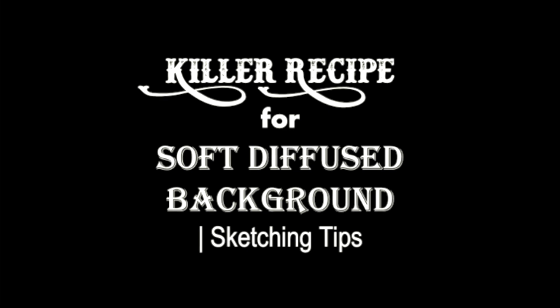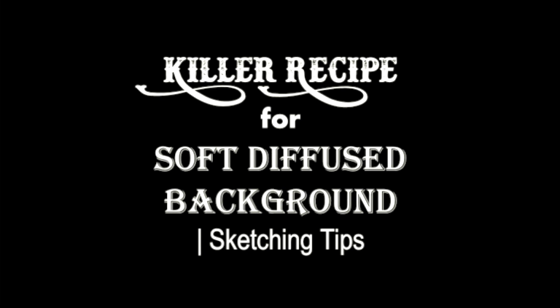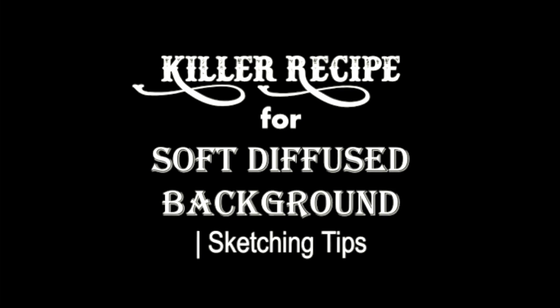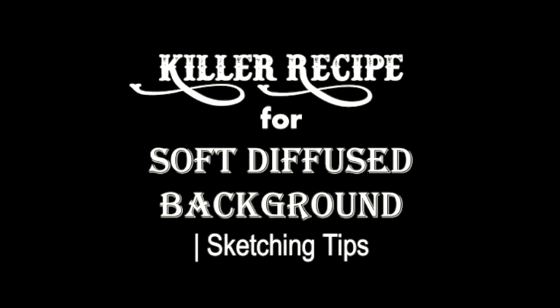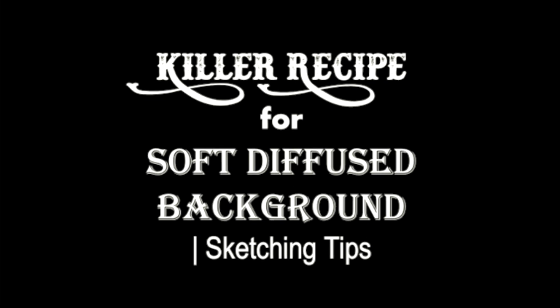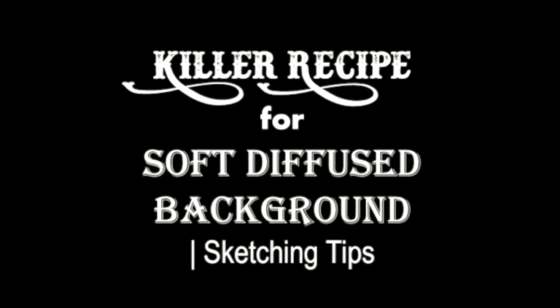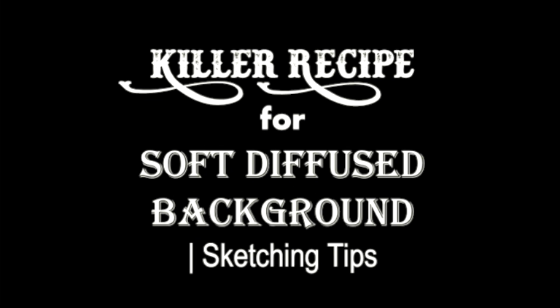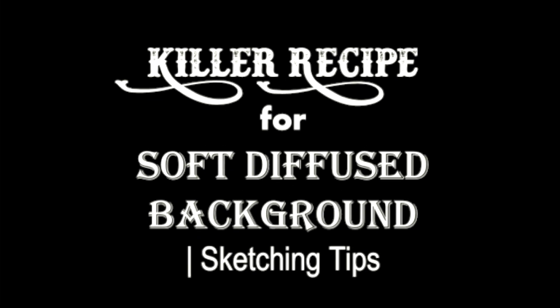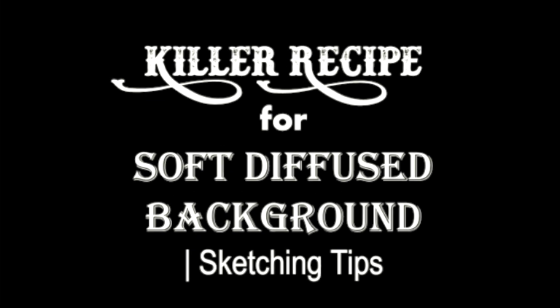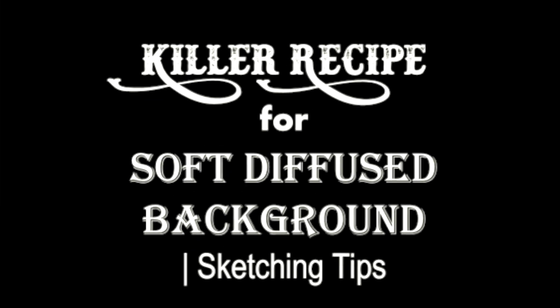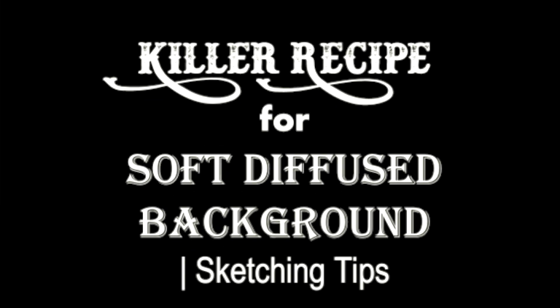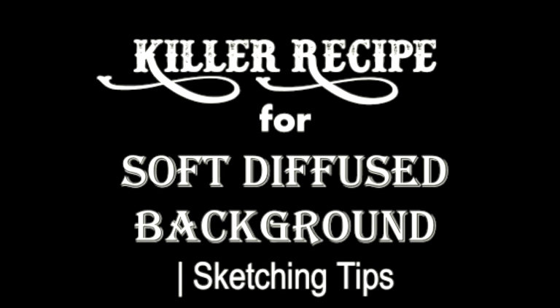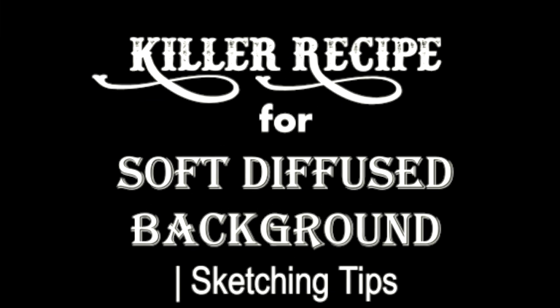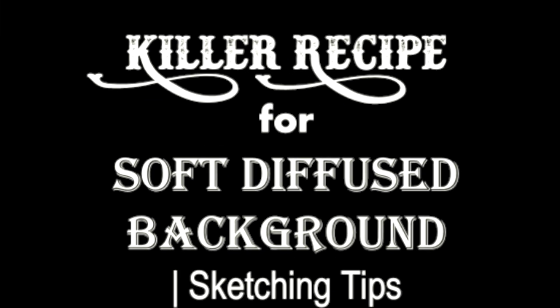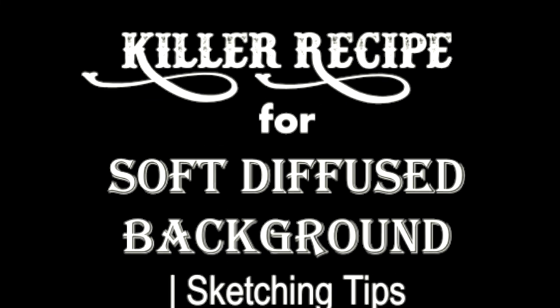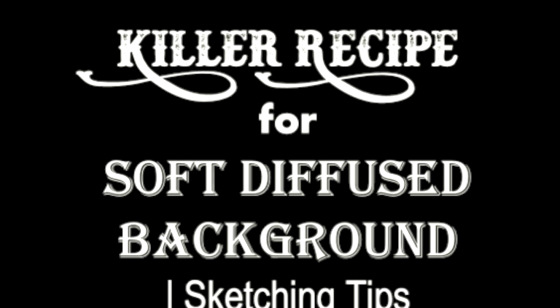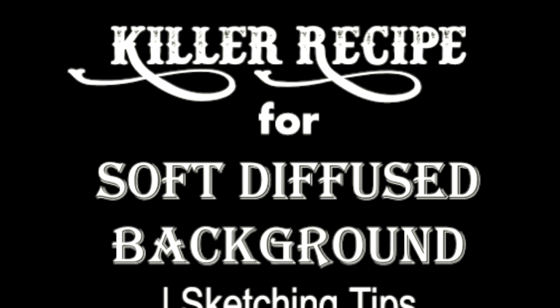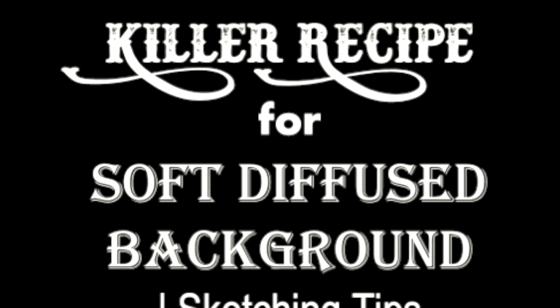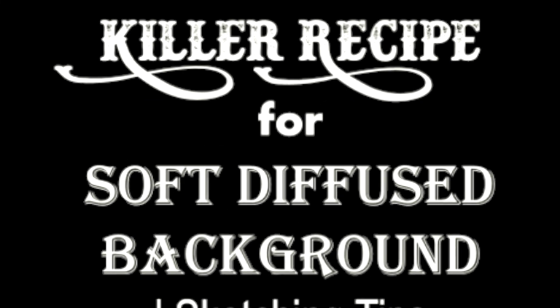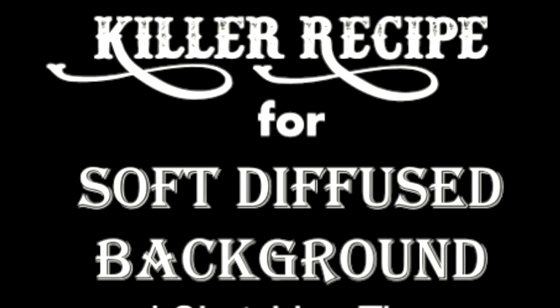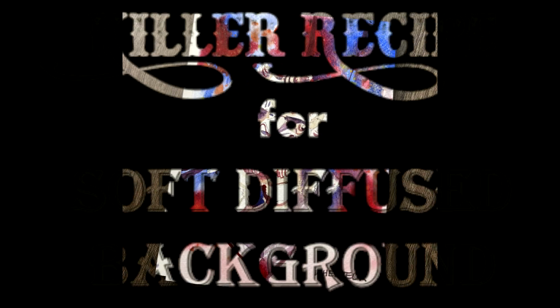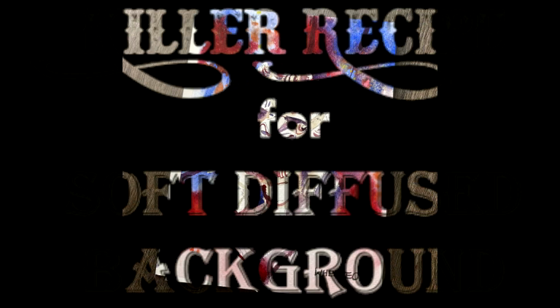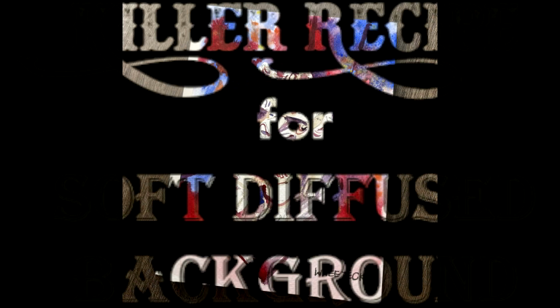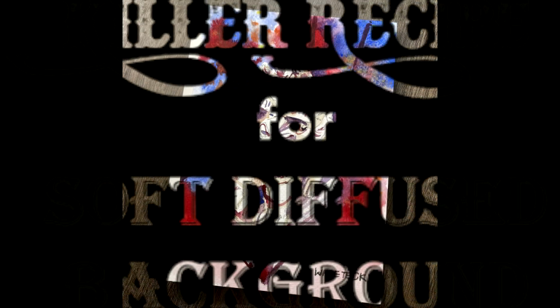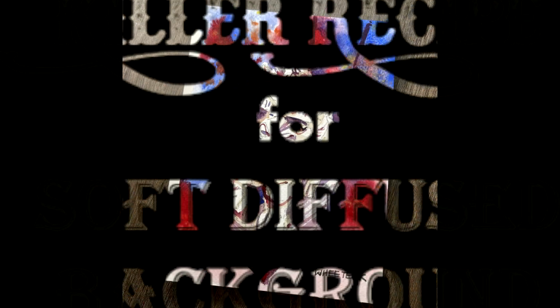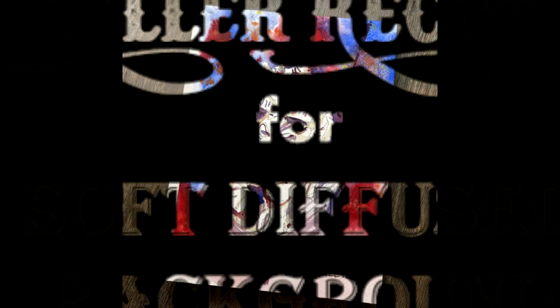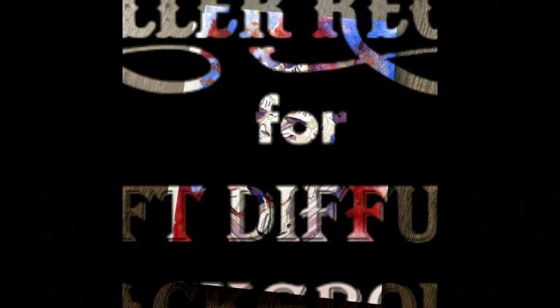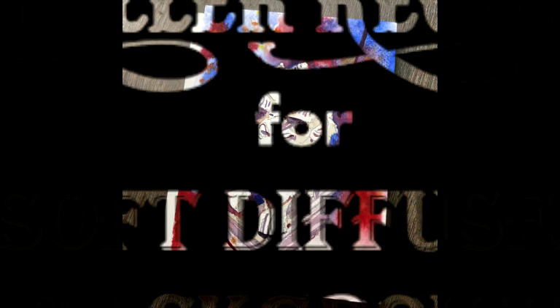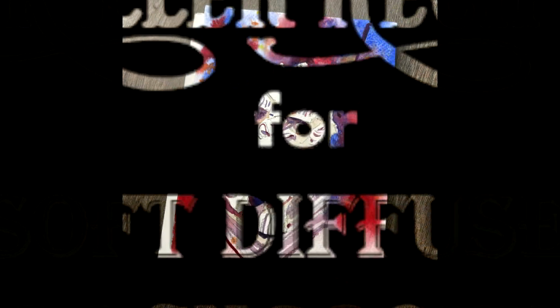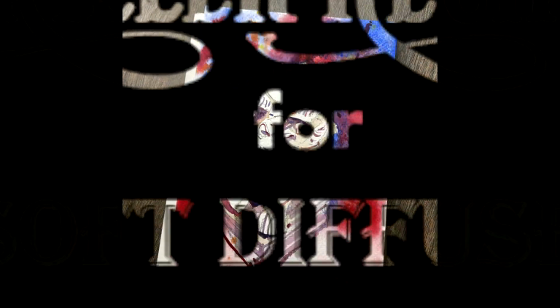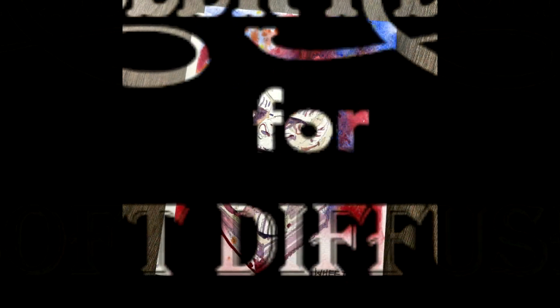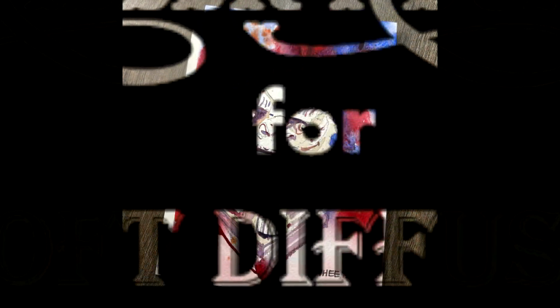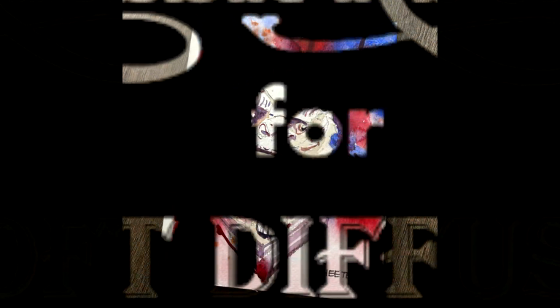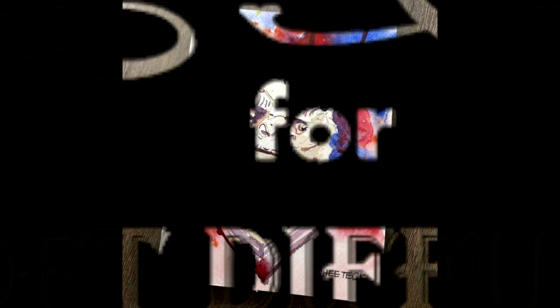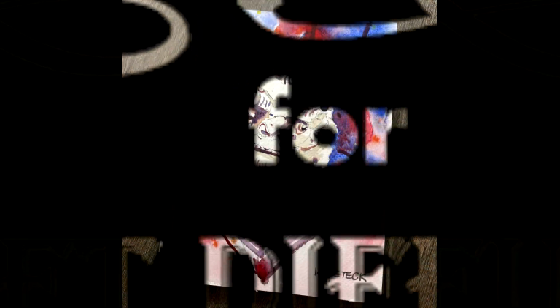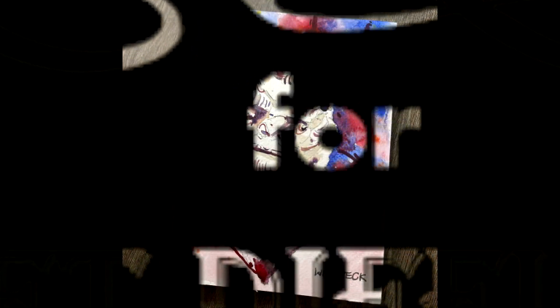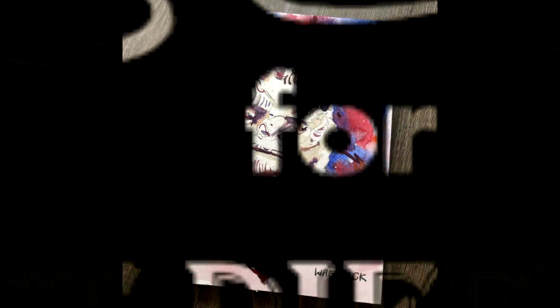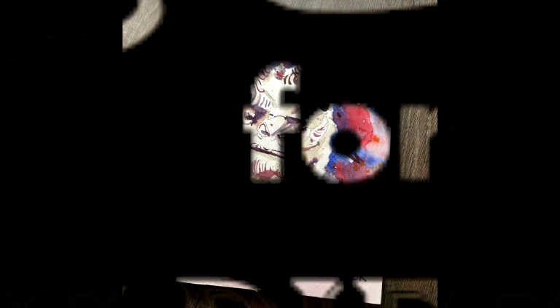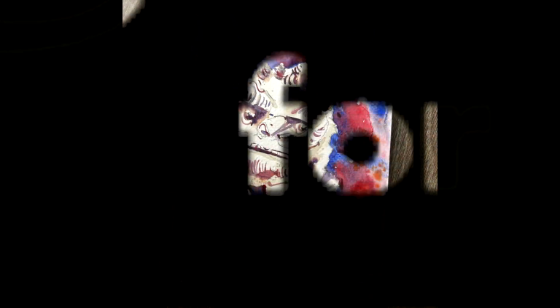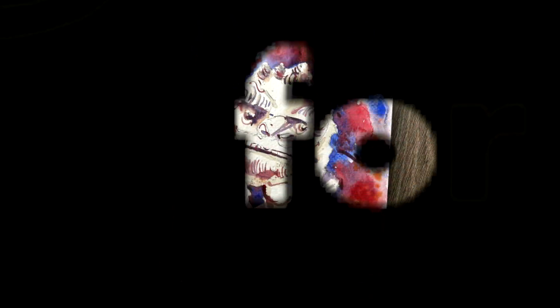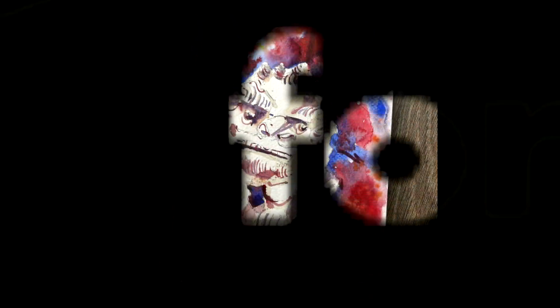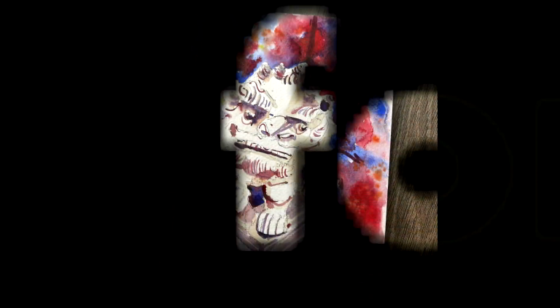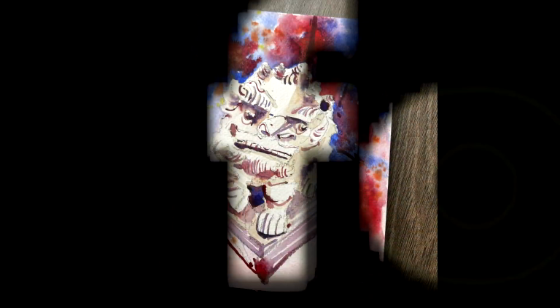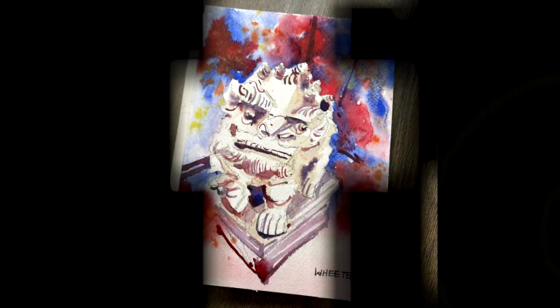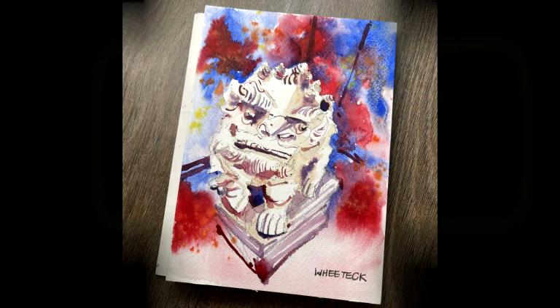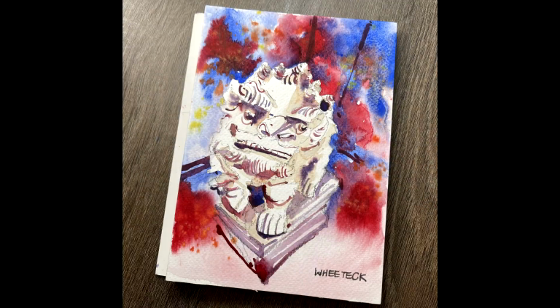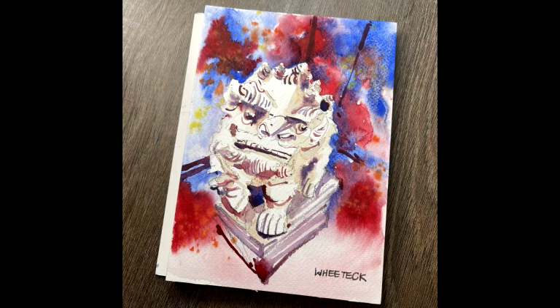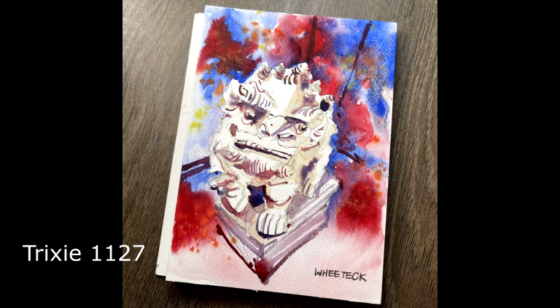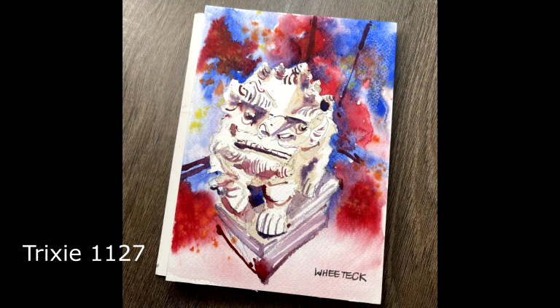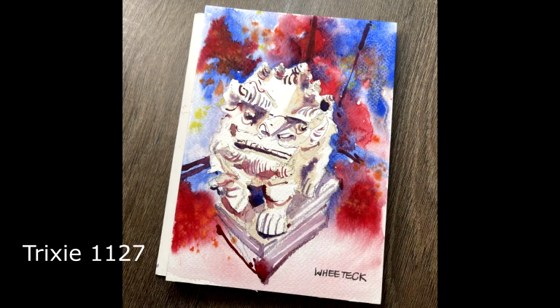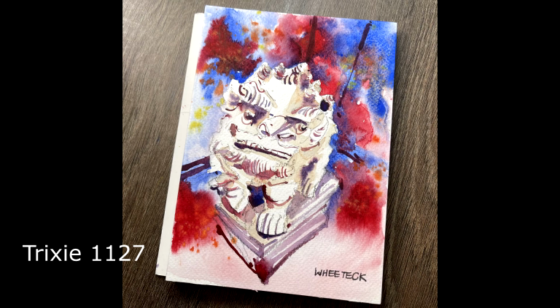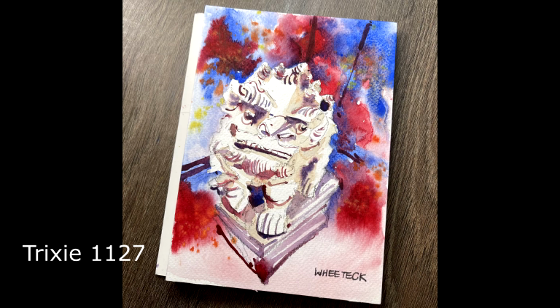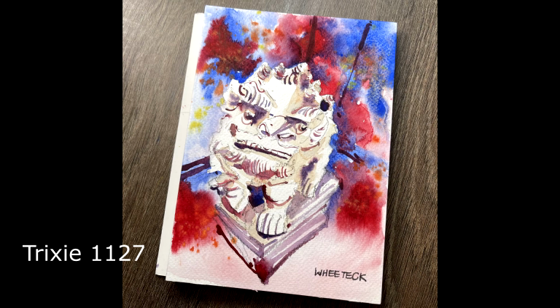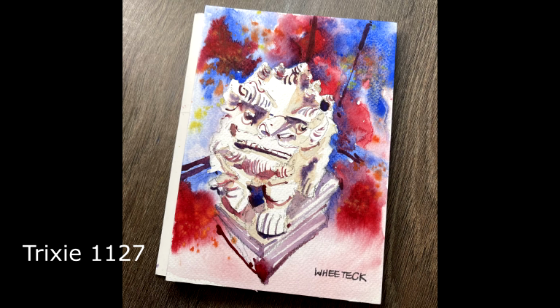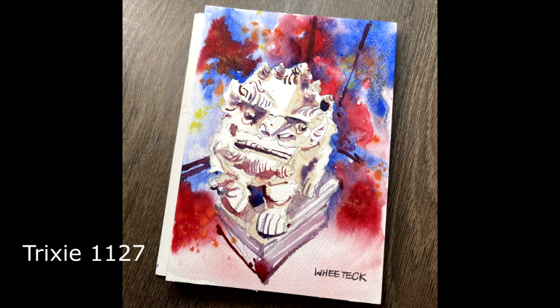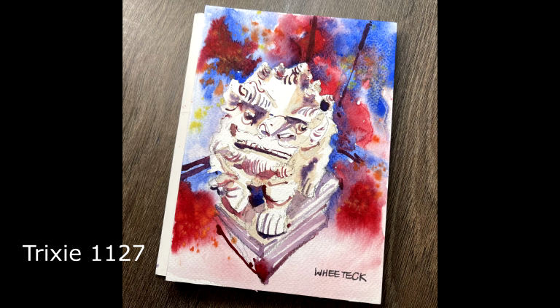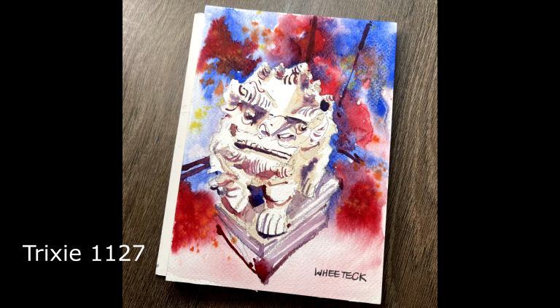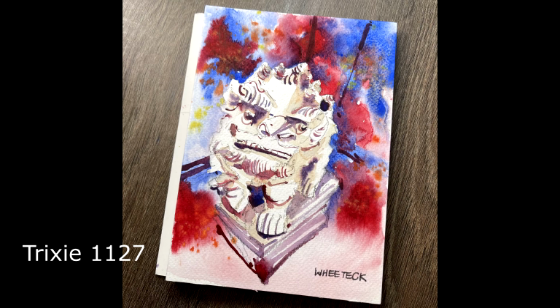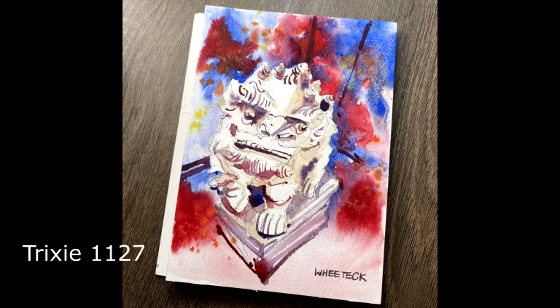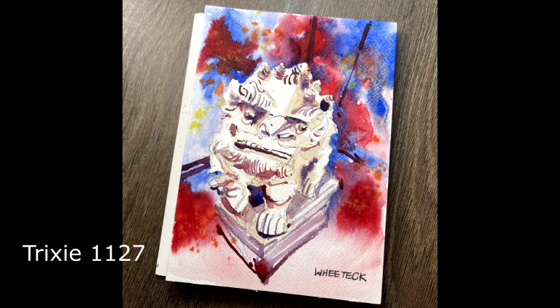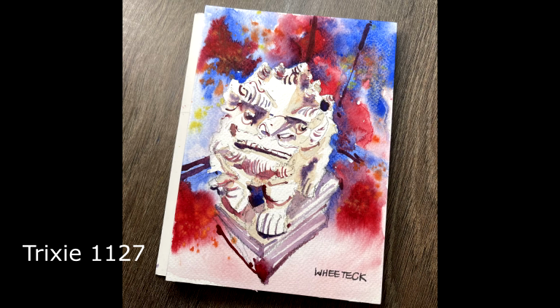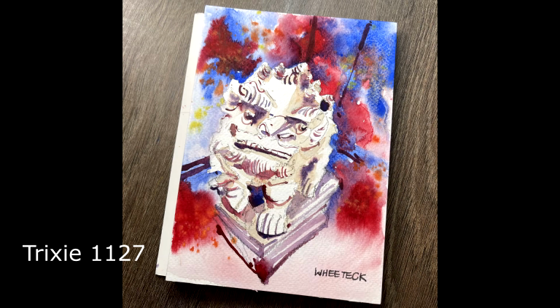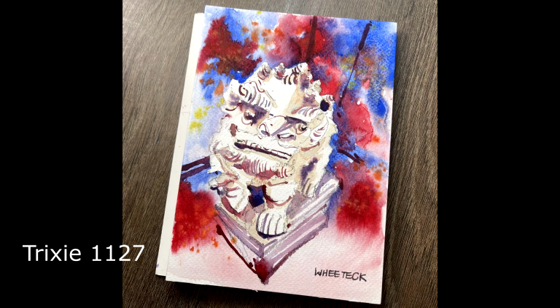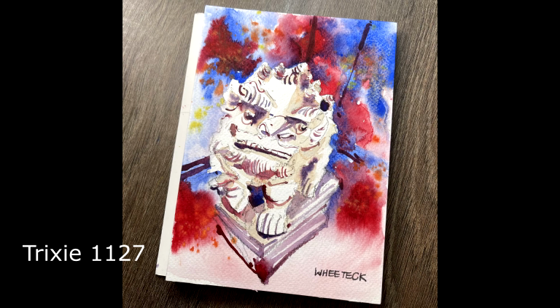Someone asked me about how to create a soft diffuse background. Her handle is Trixie1127.